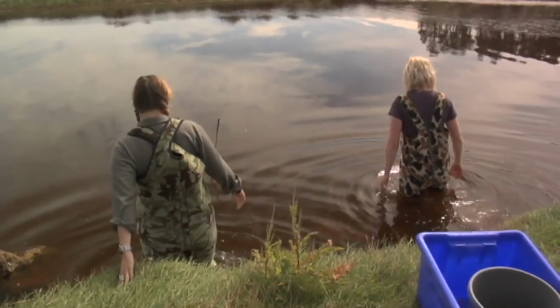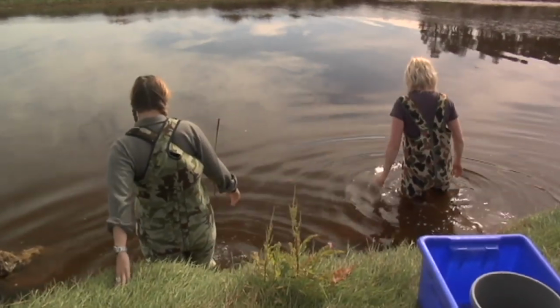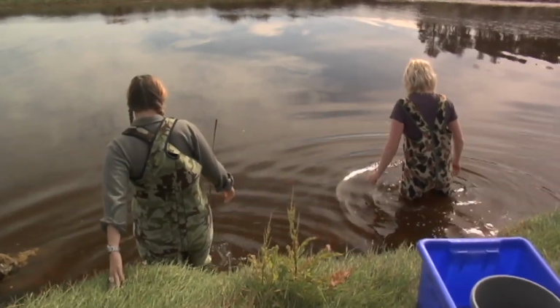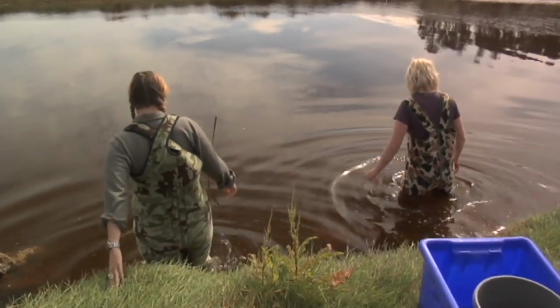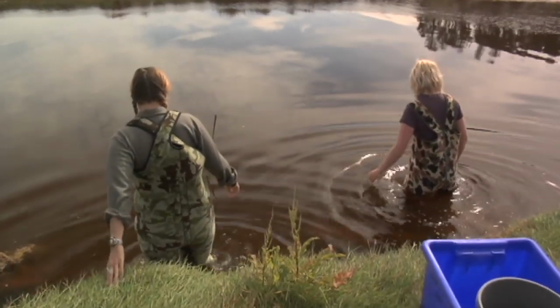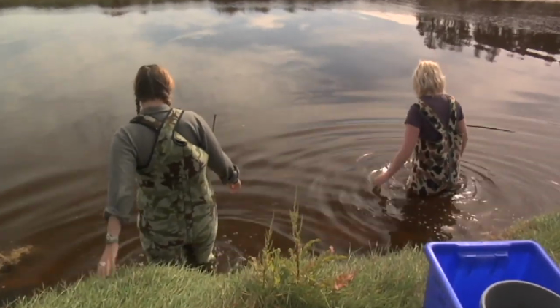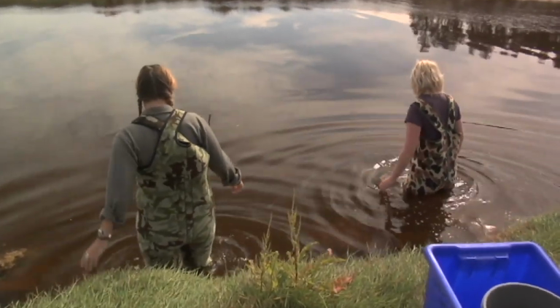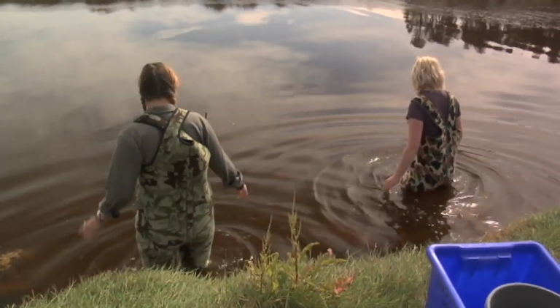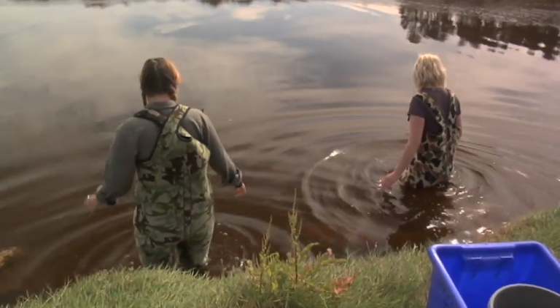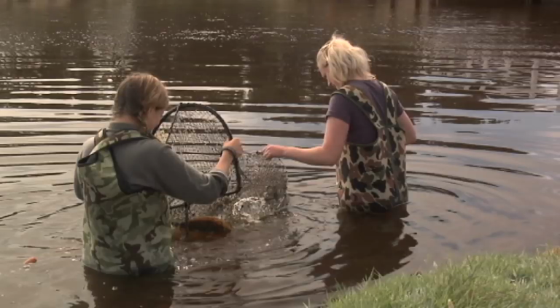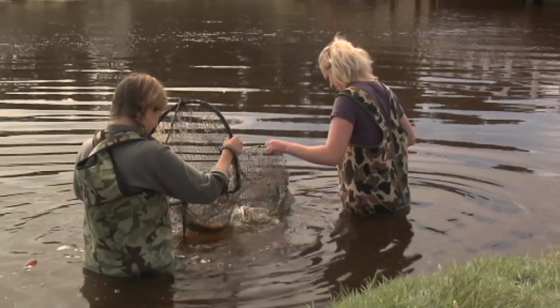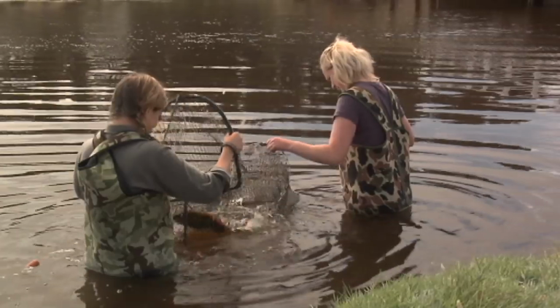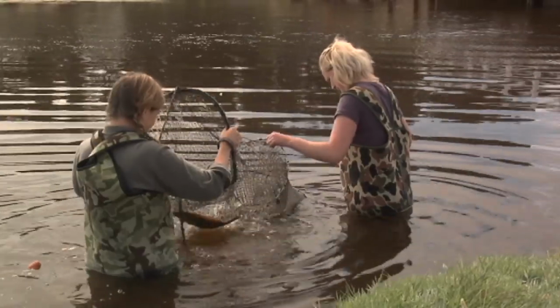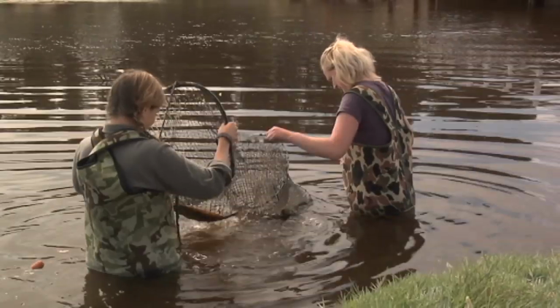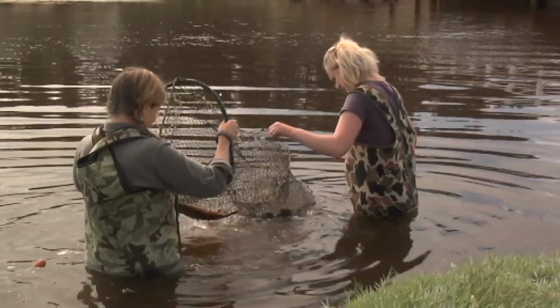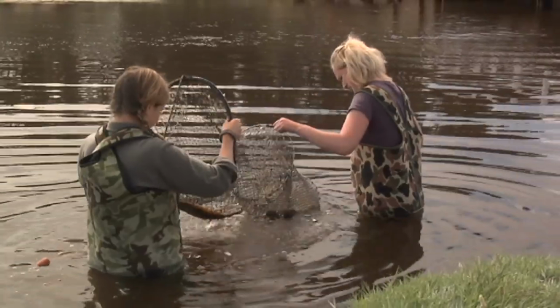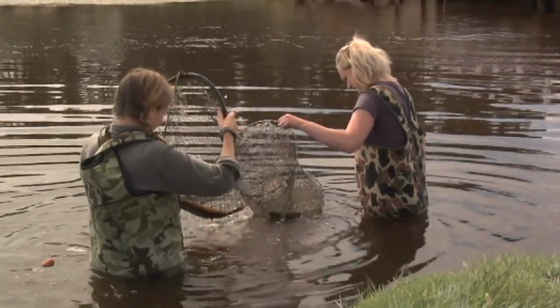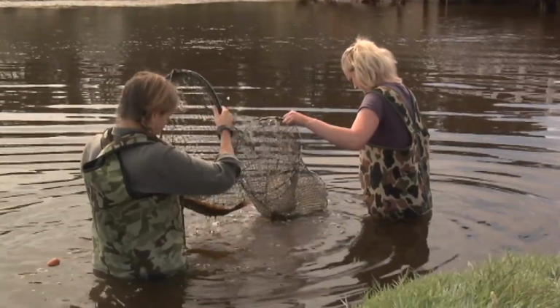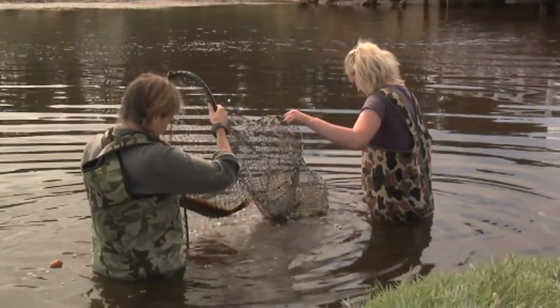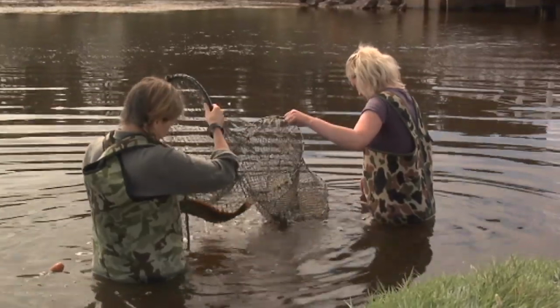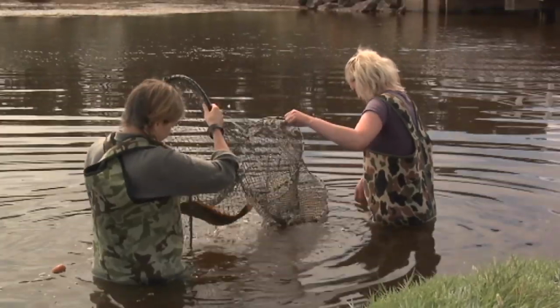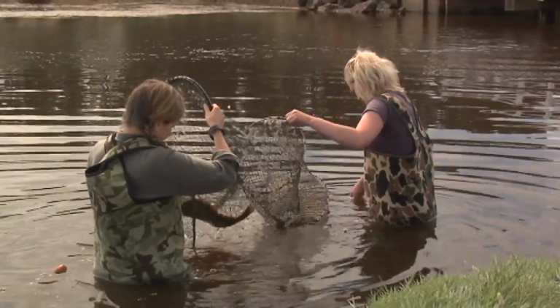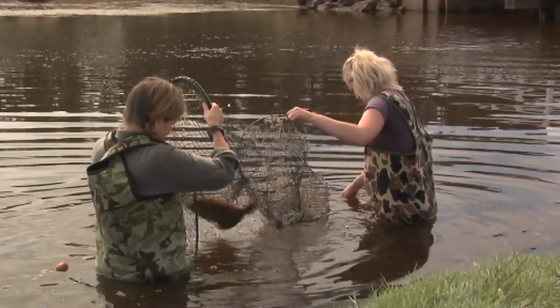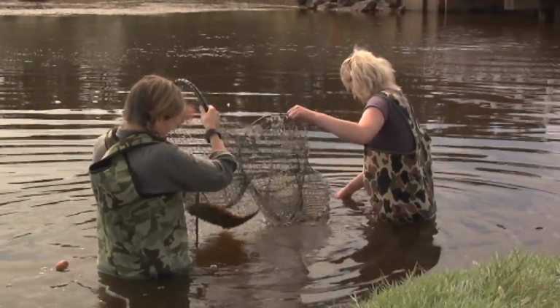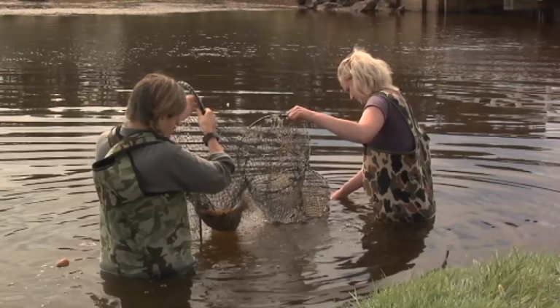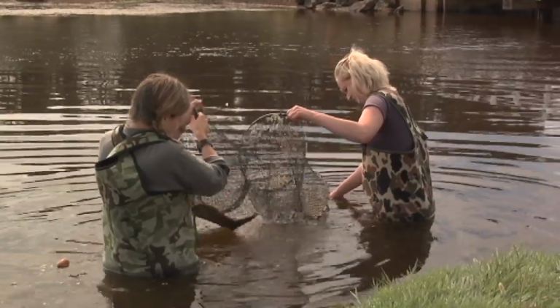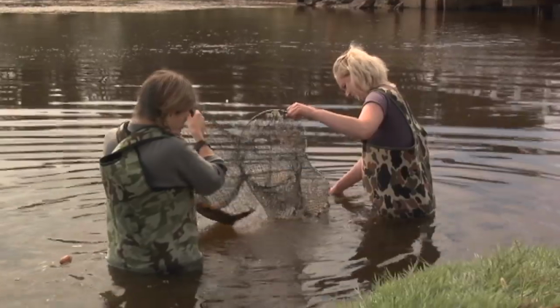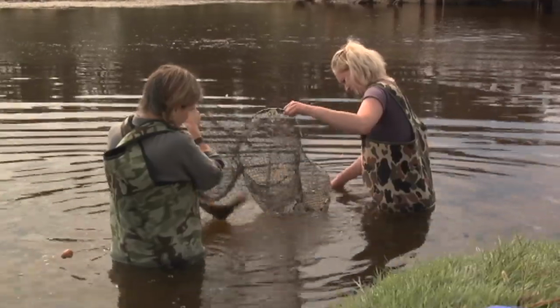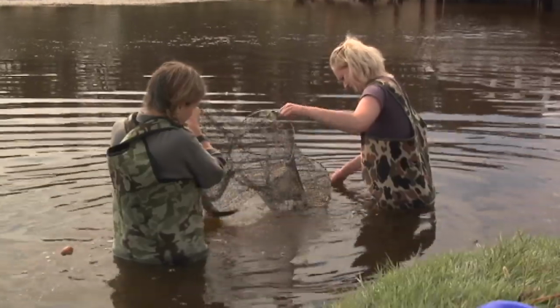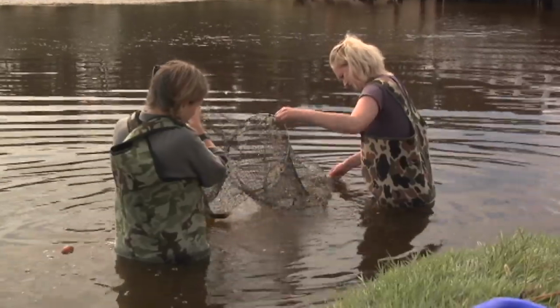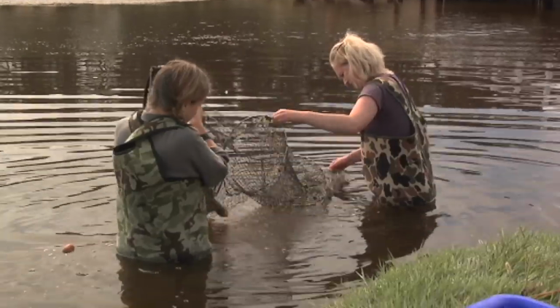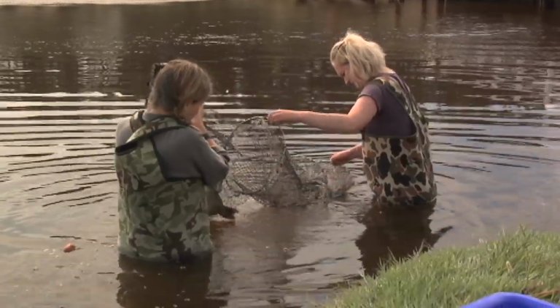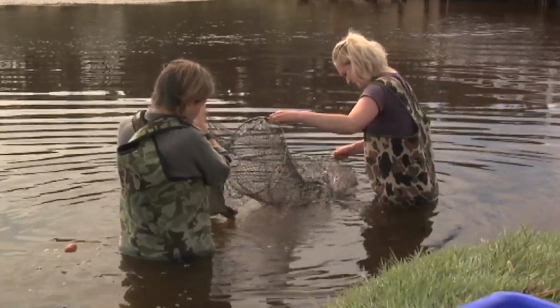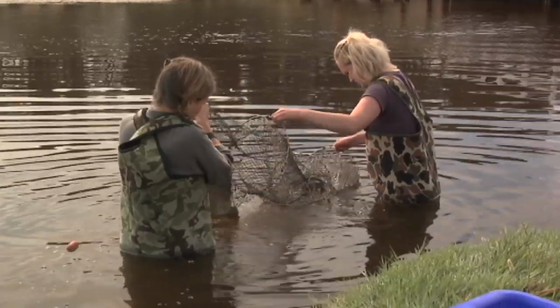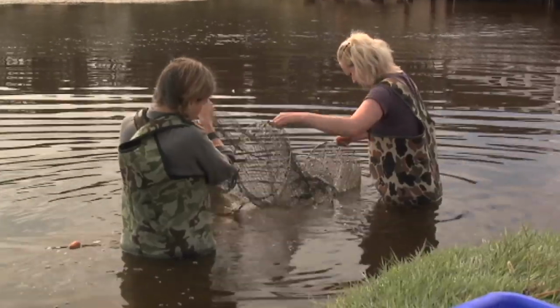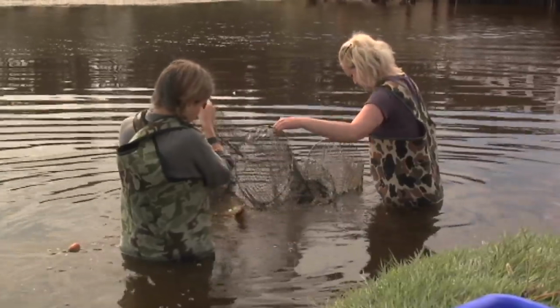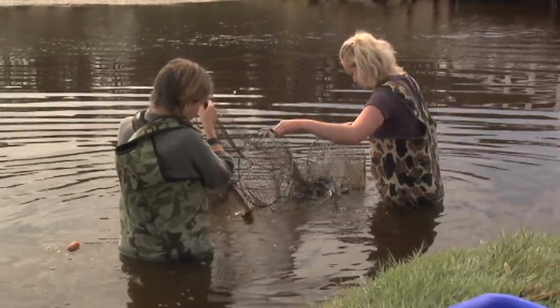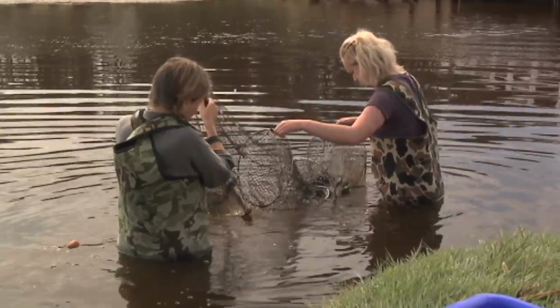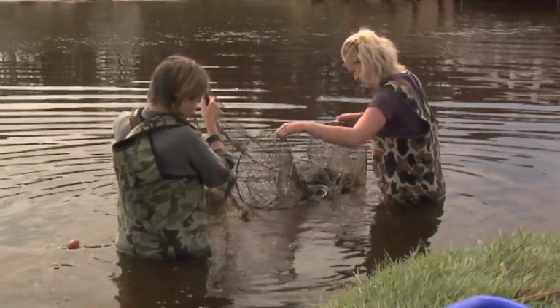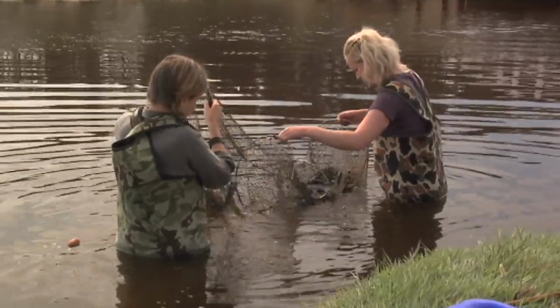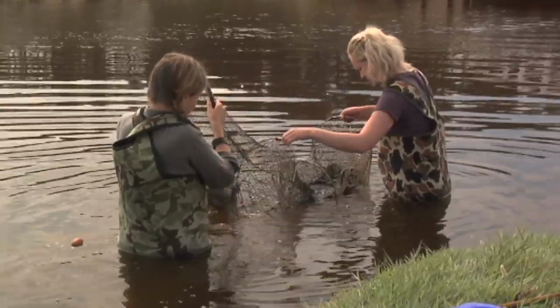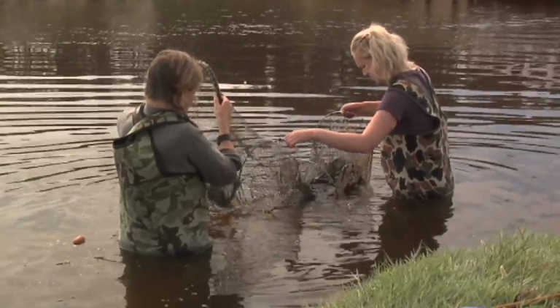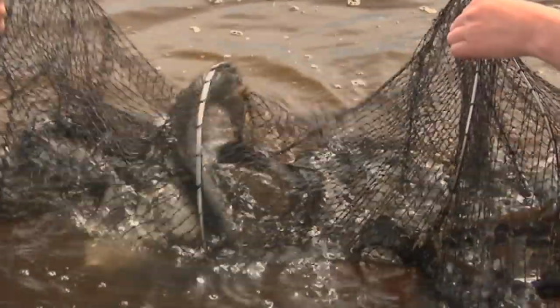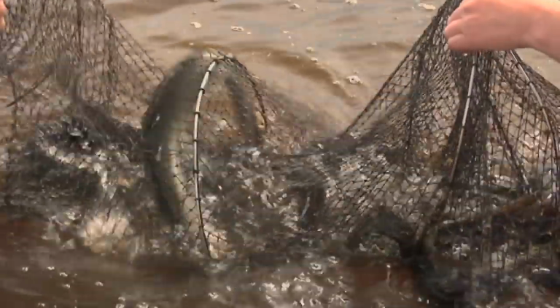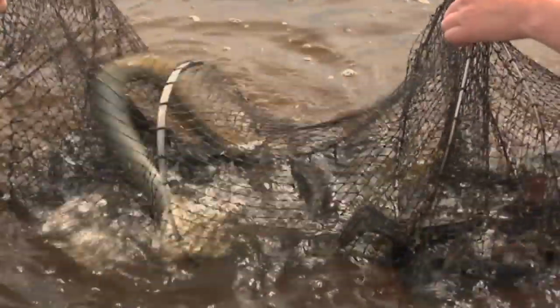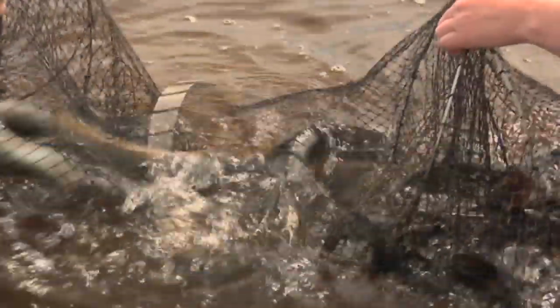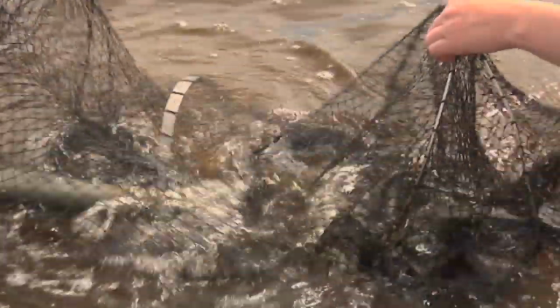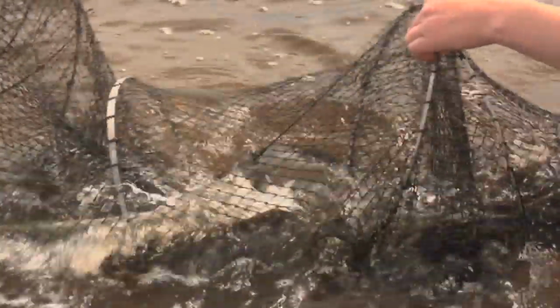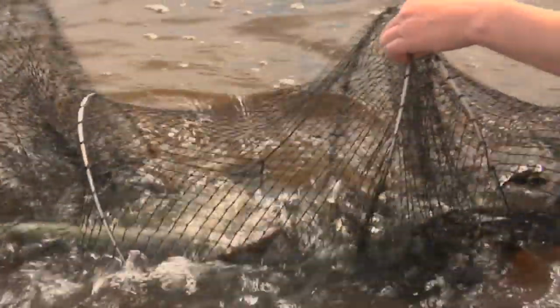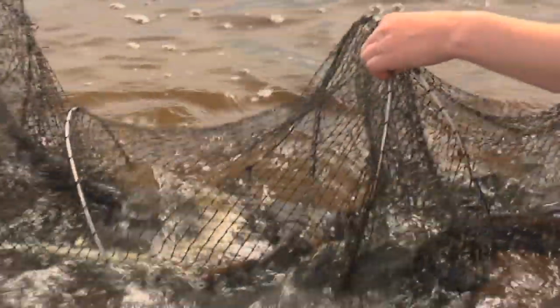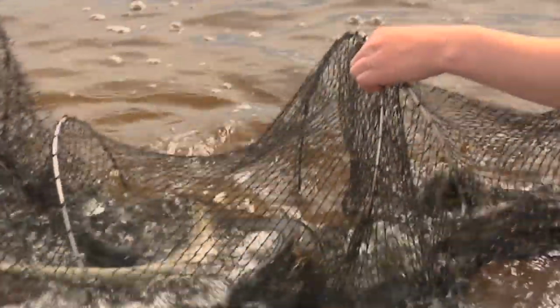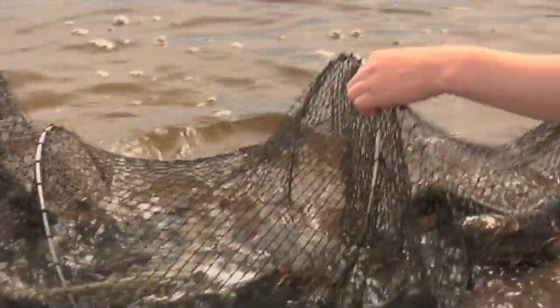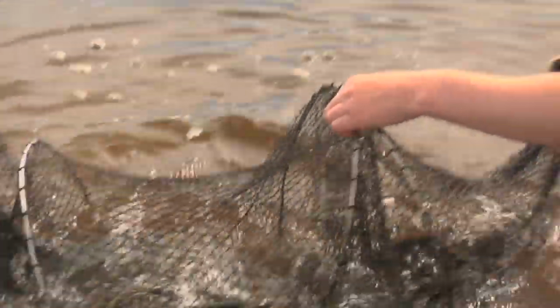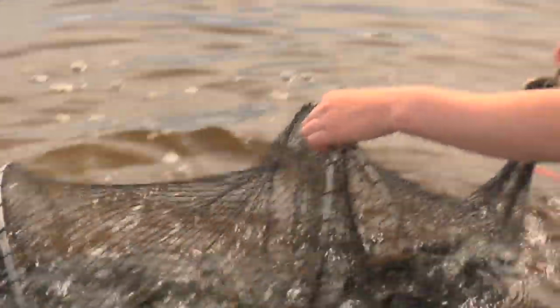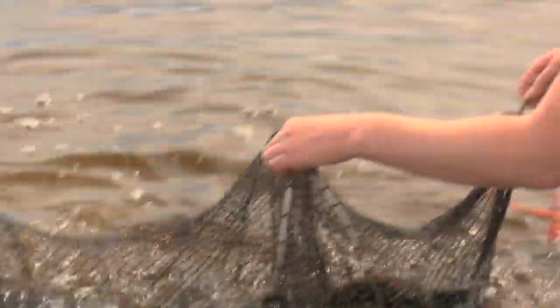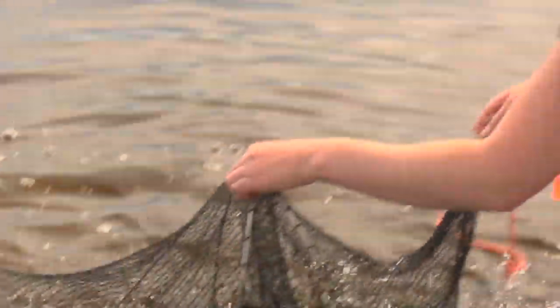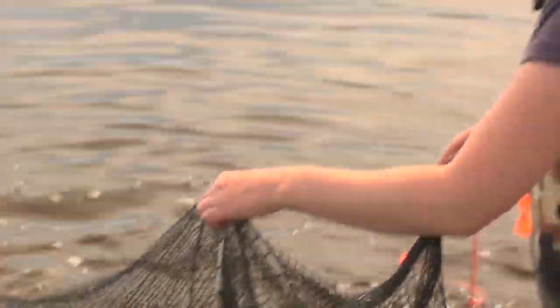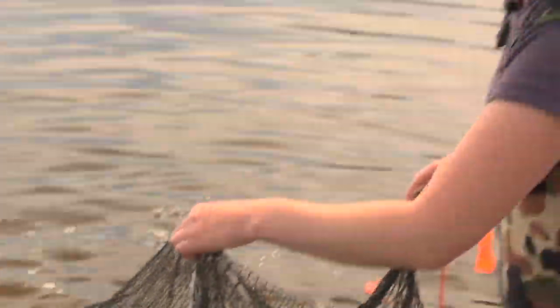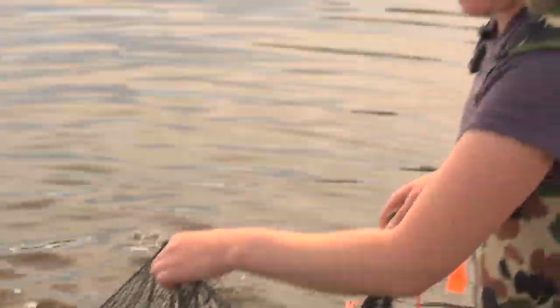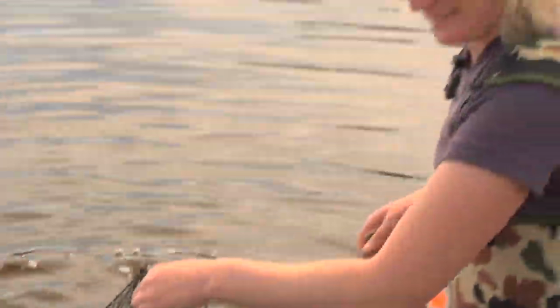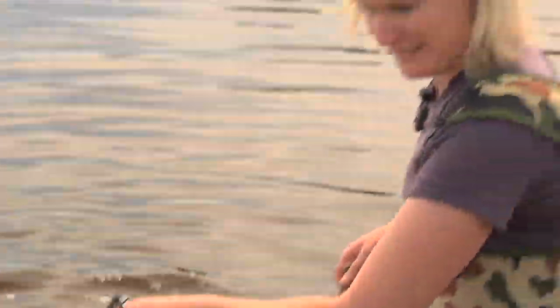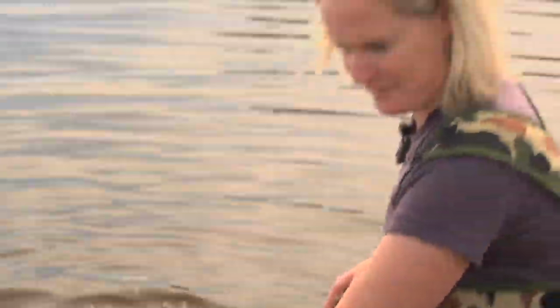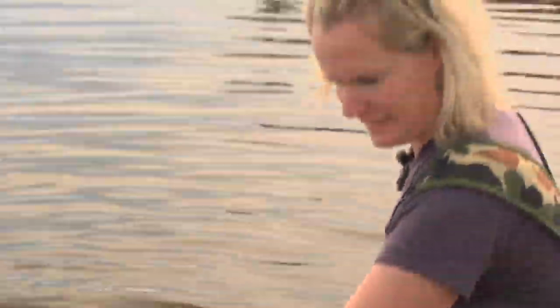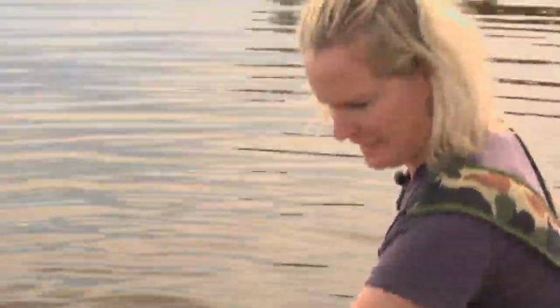This is our net here — and there's our flounder! We want to carry it up onto the bank now. Quite heavy.